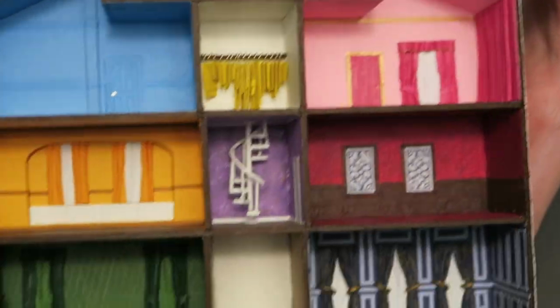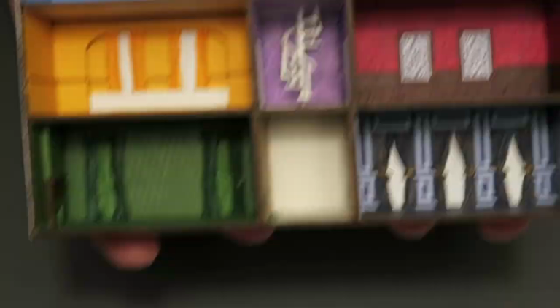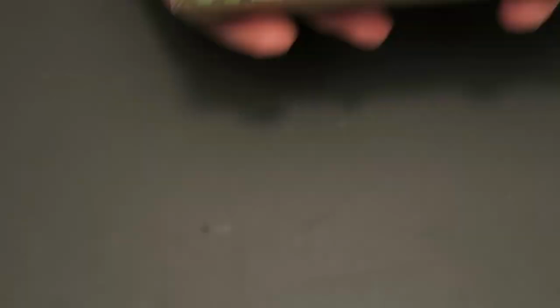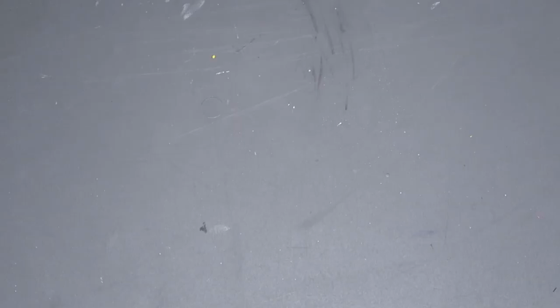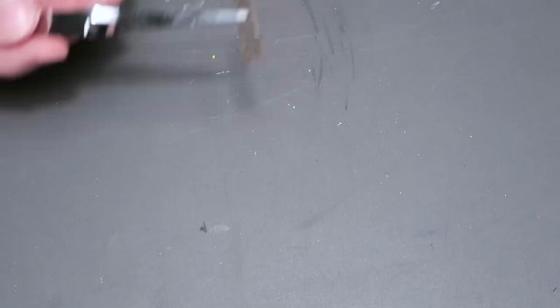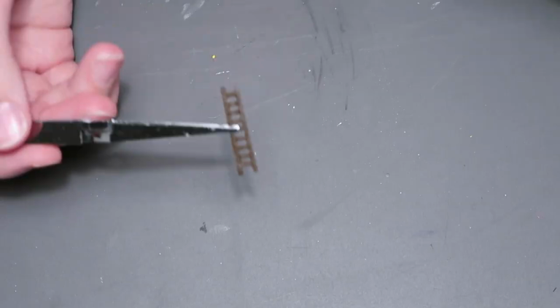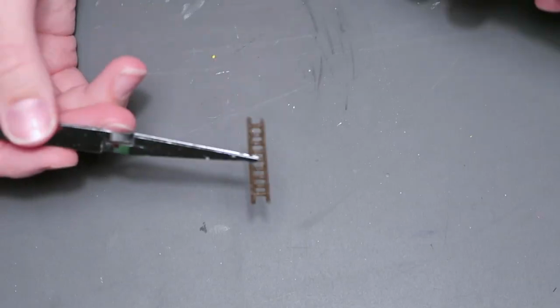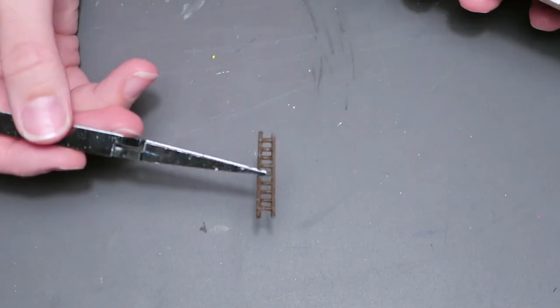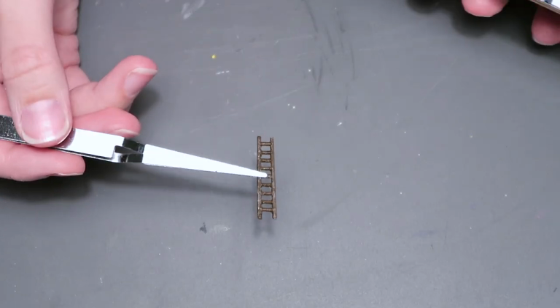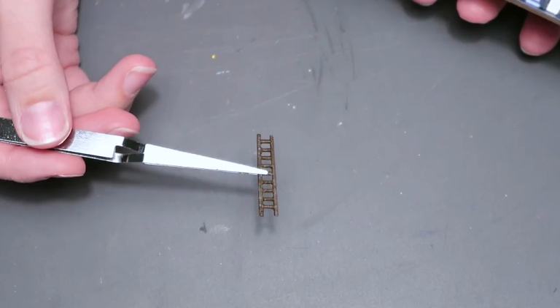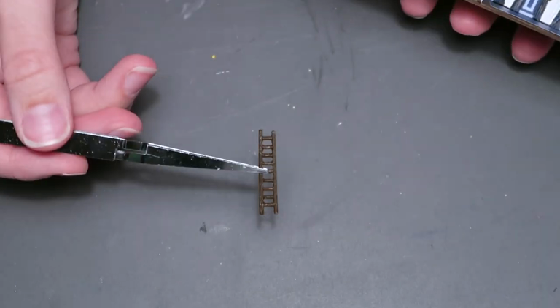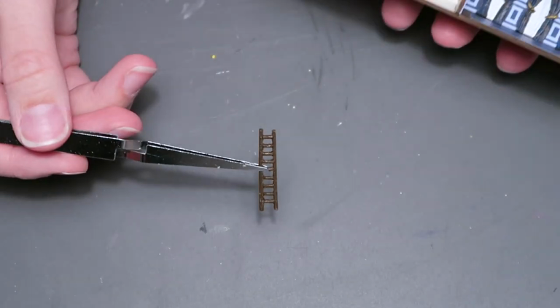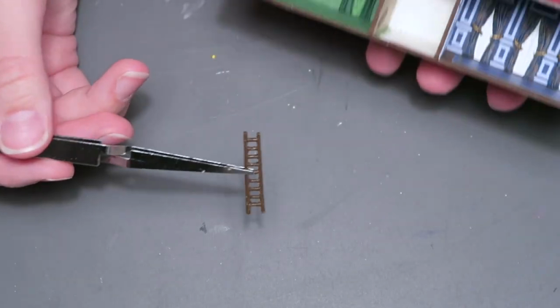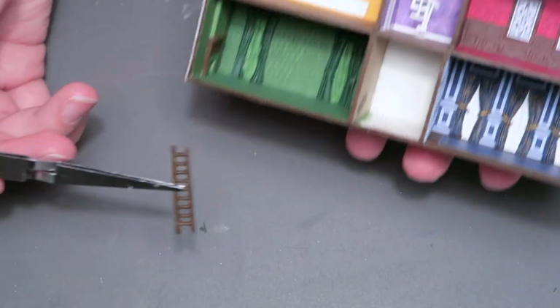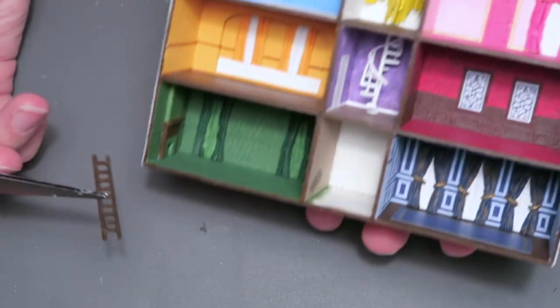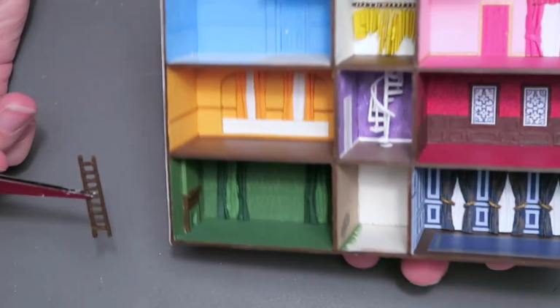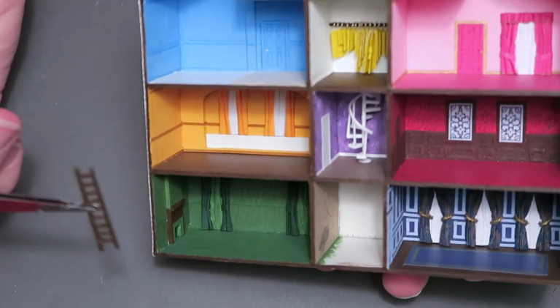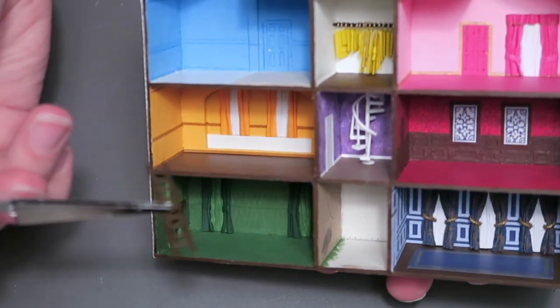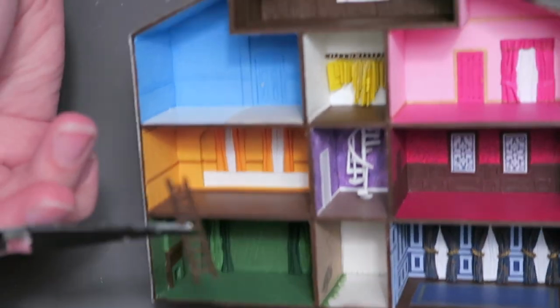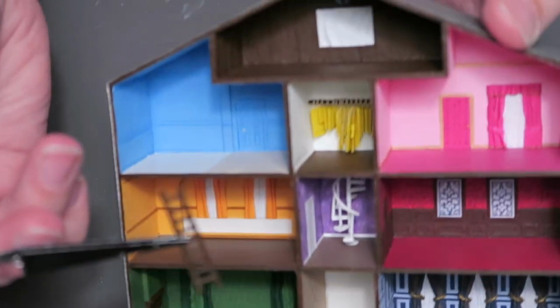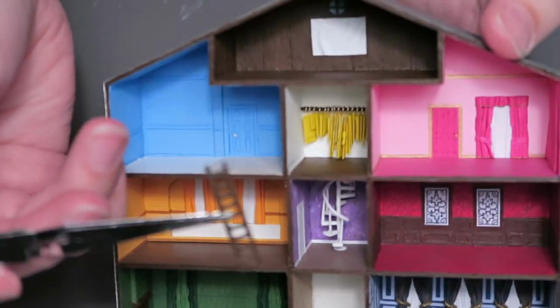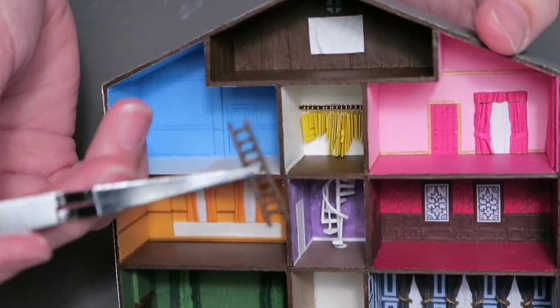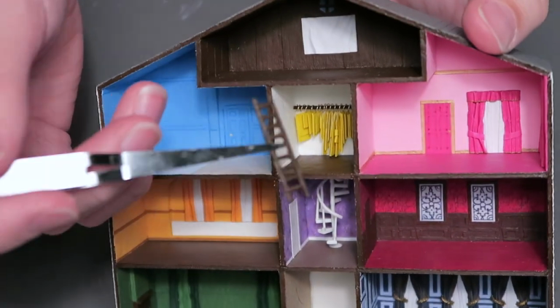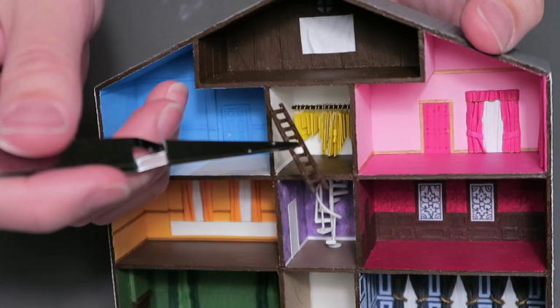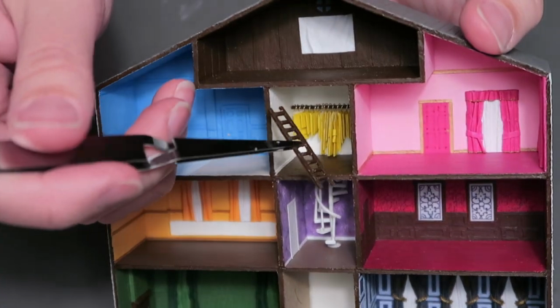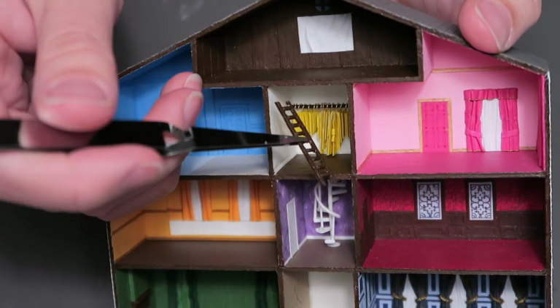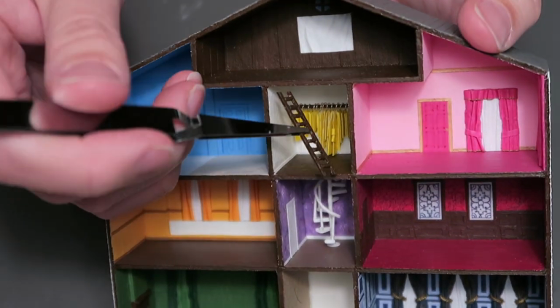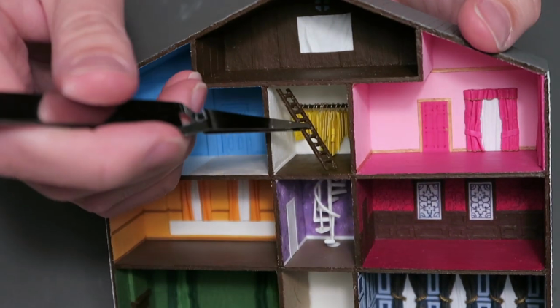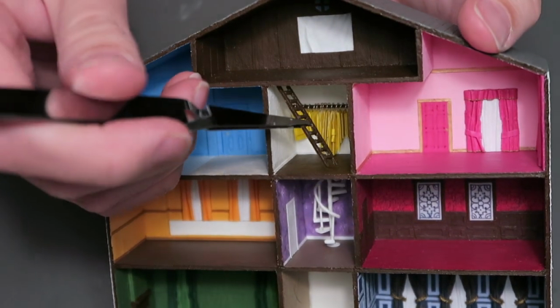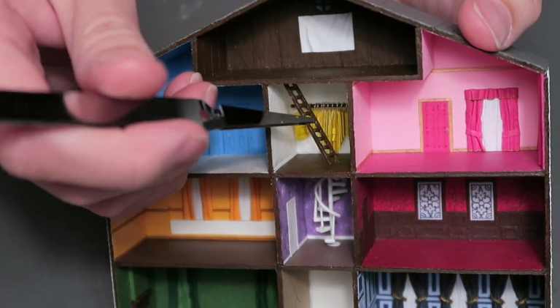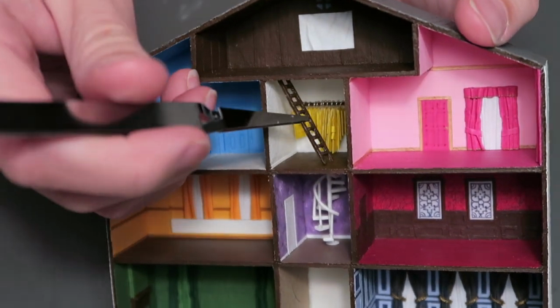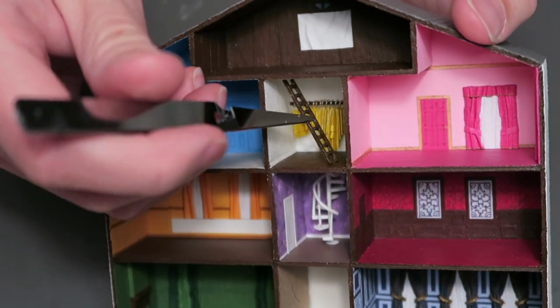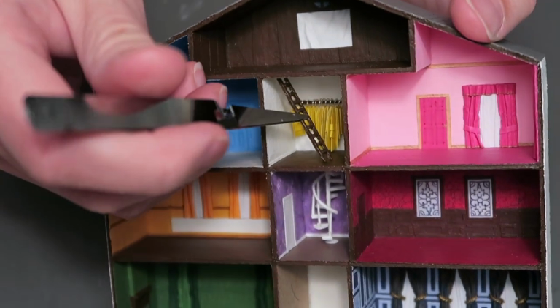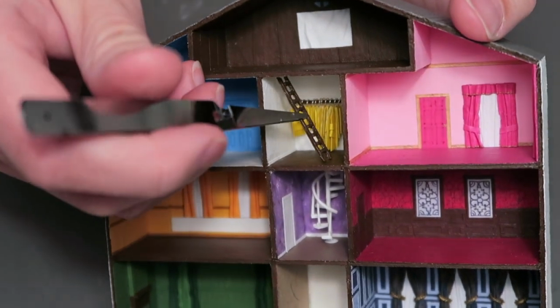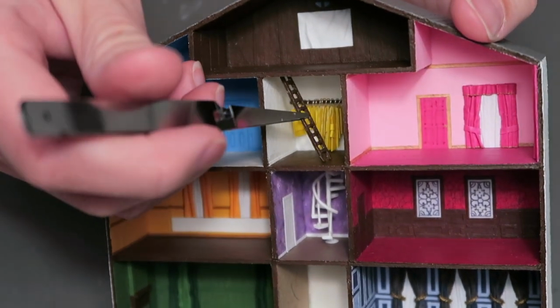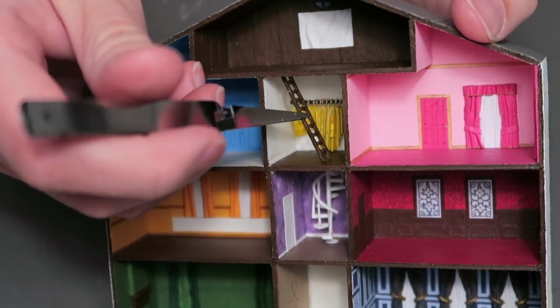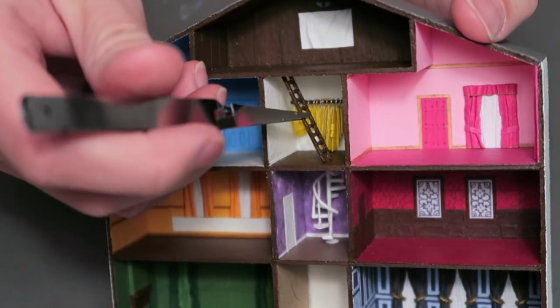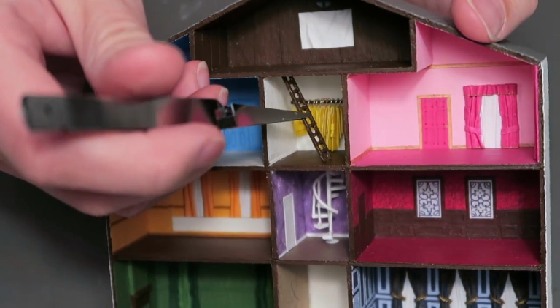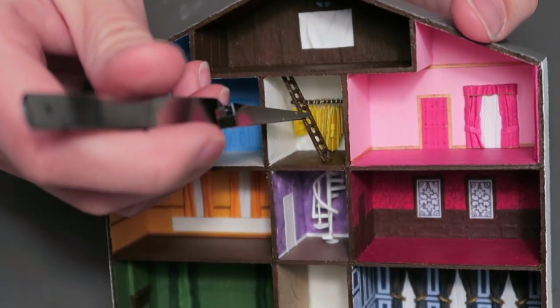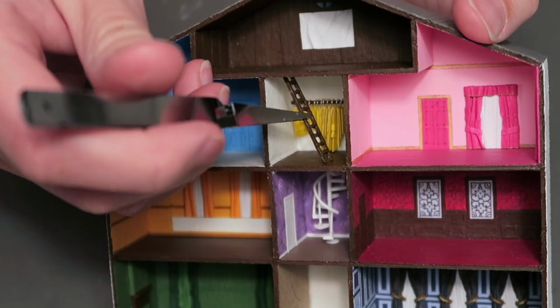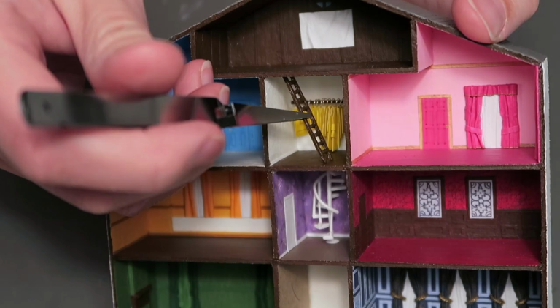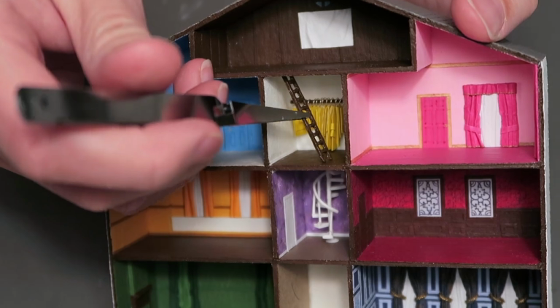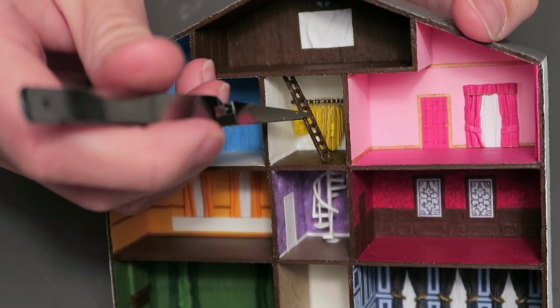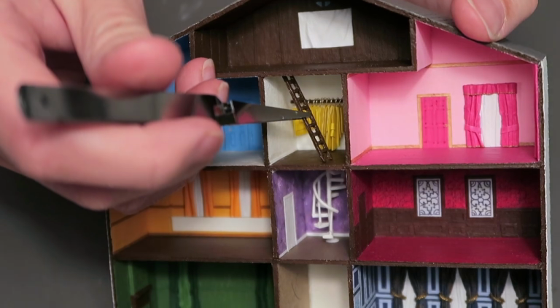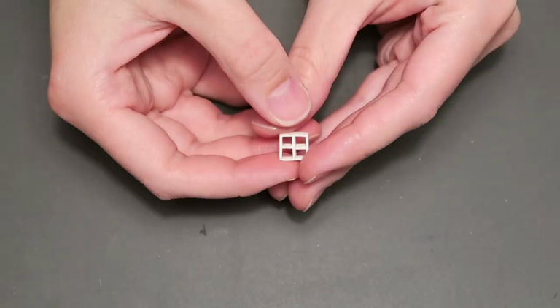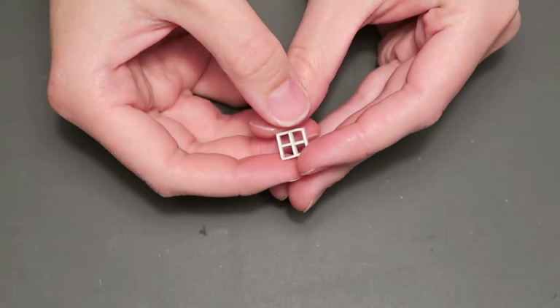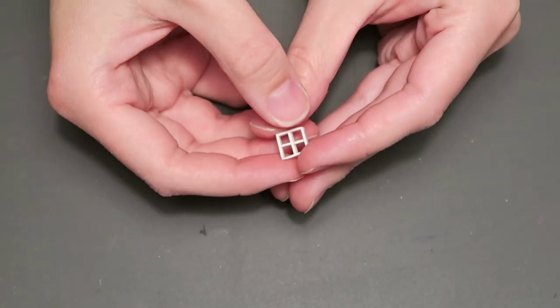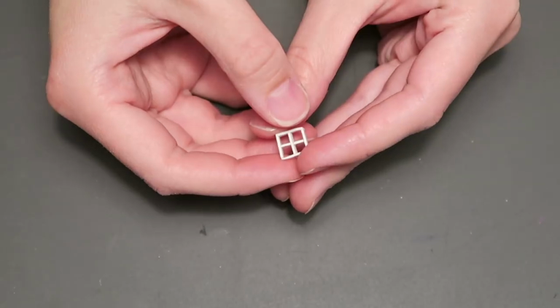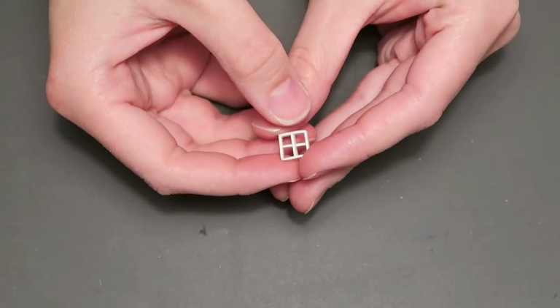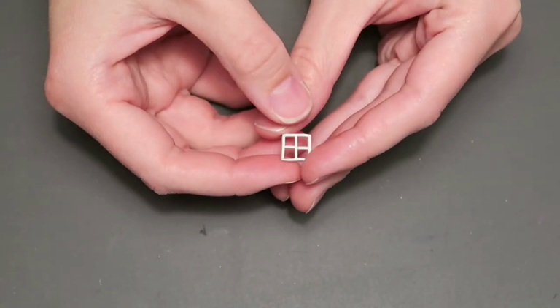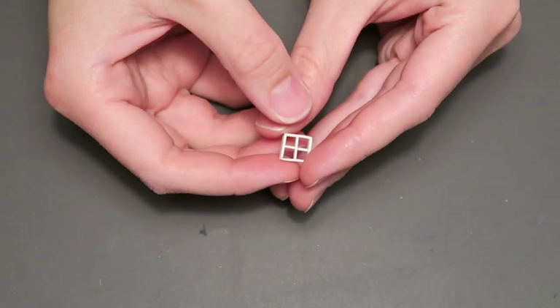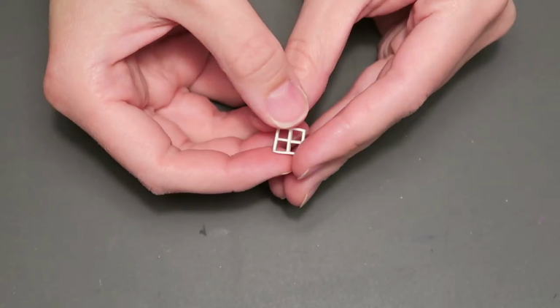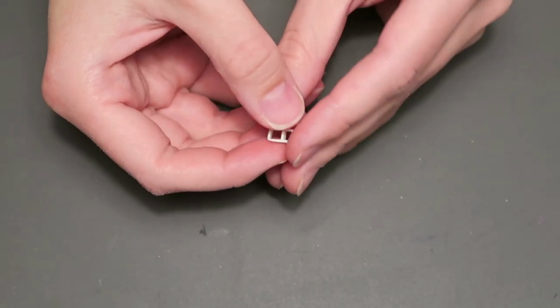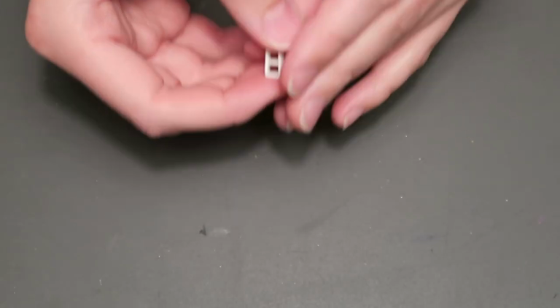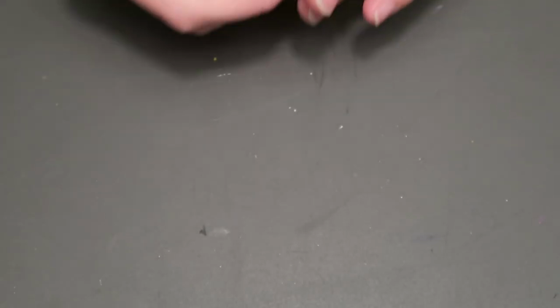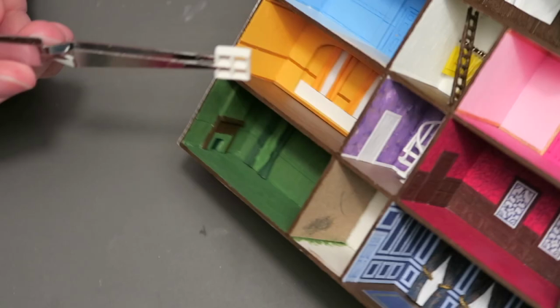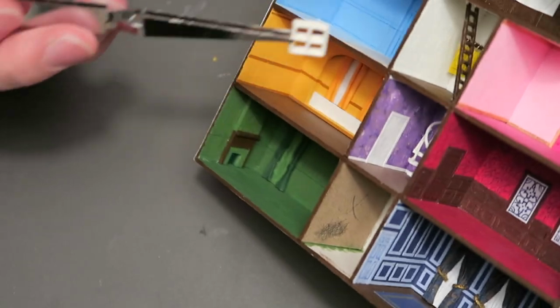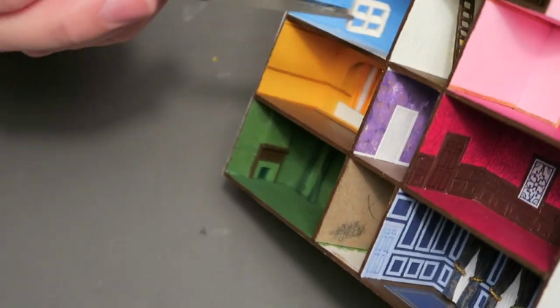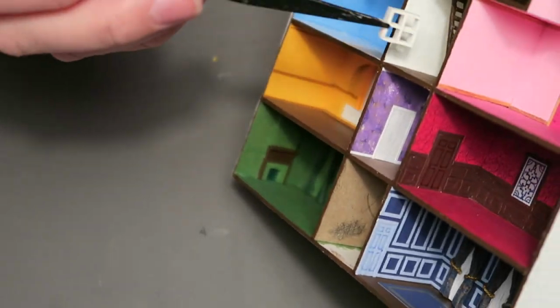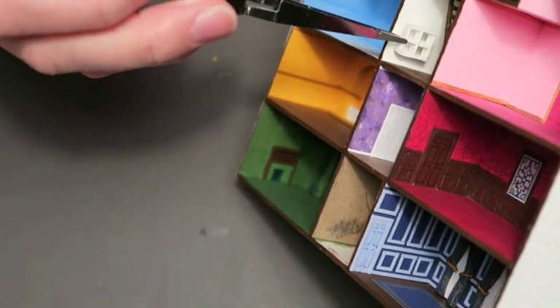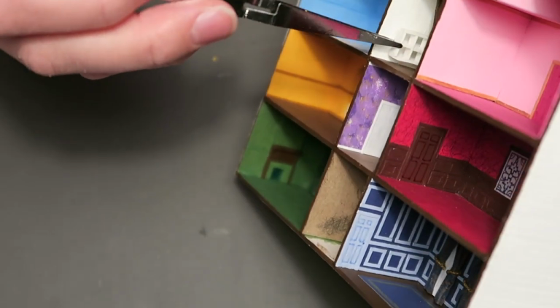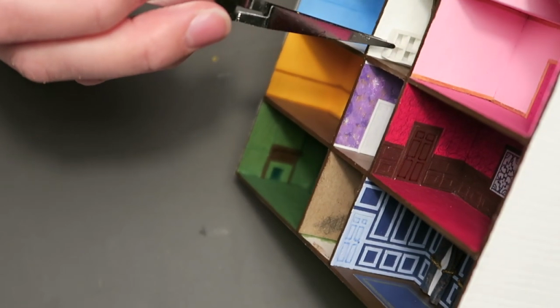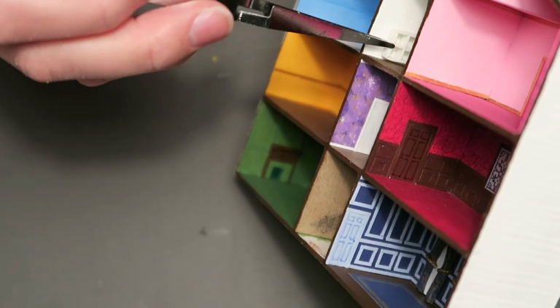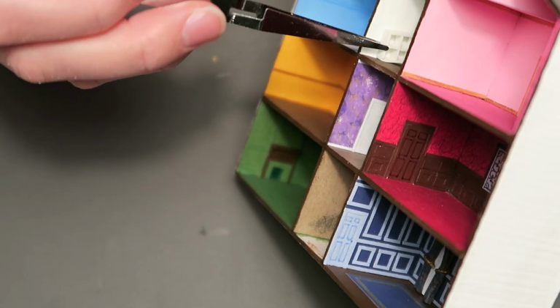I made a ladder out of clay and painted it brown before gluing it in place. I also made a little cubby out of clay and glued that to the wall.